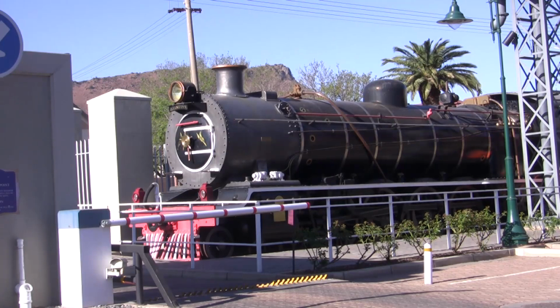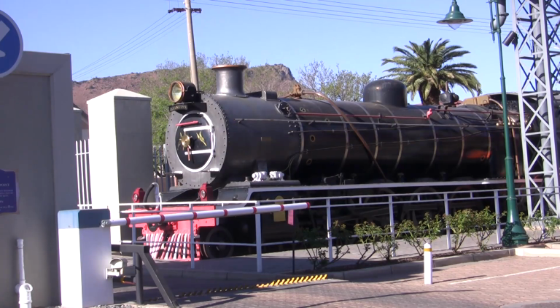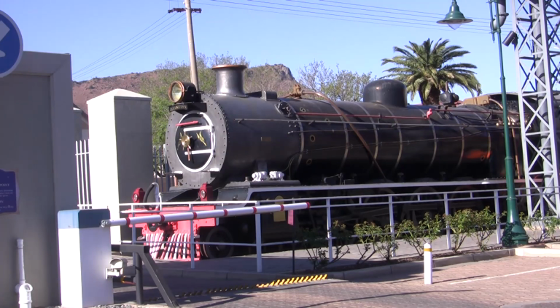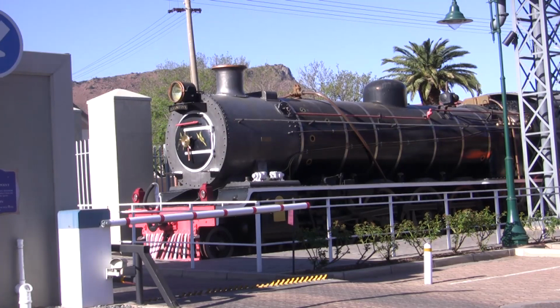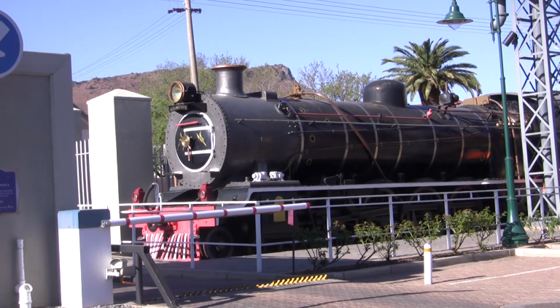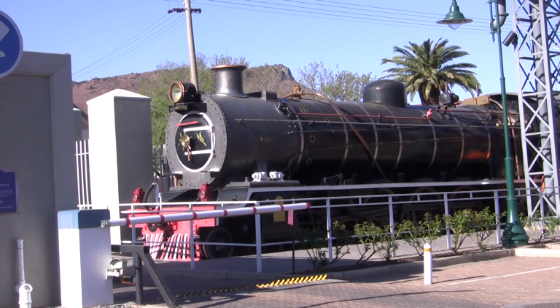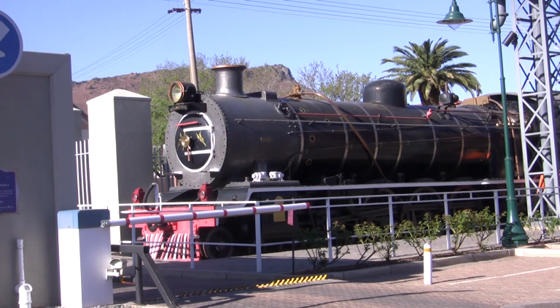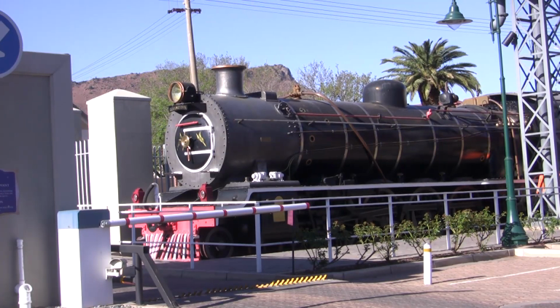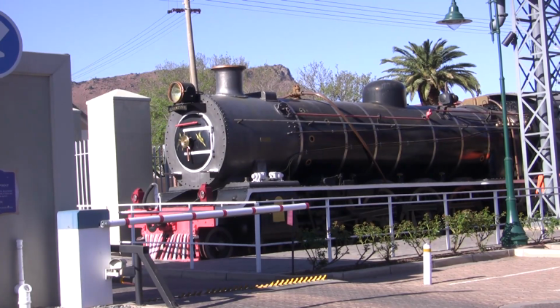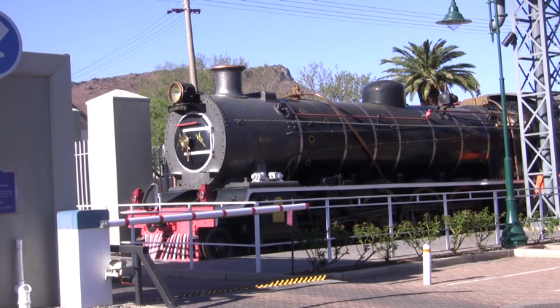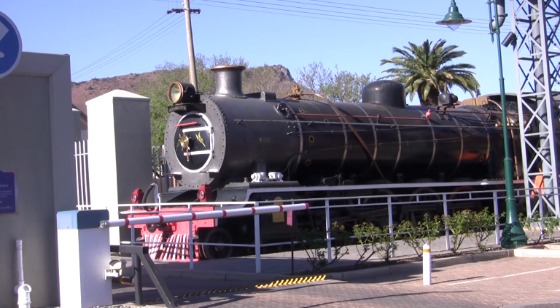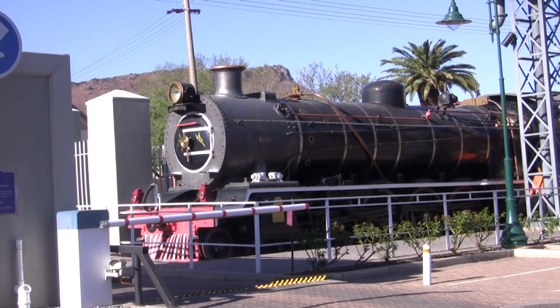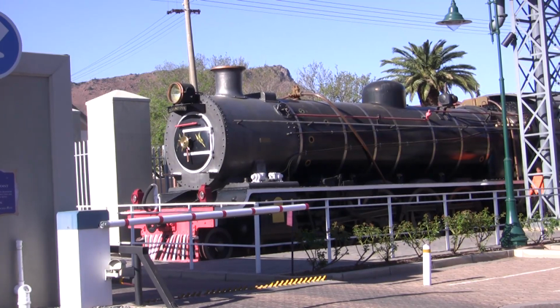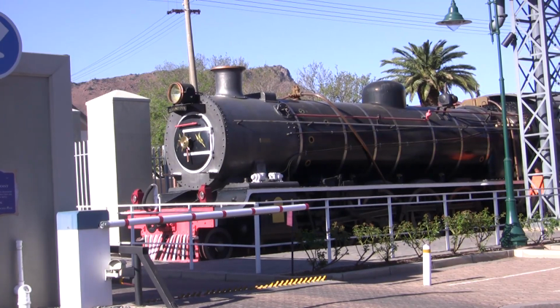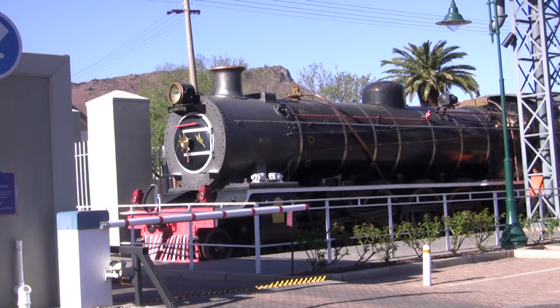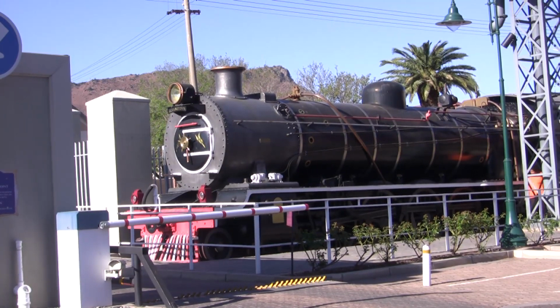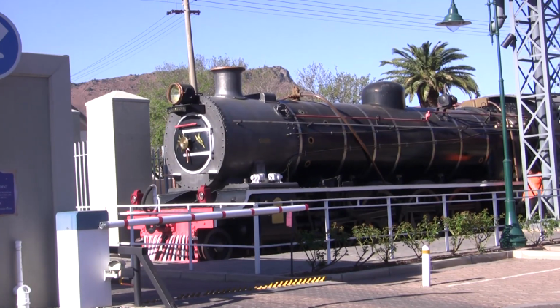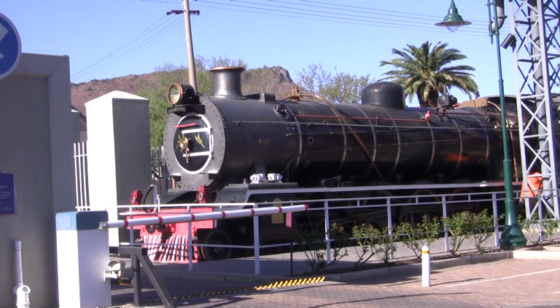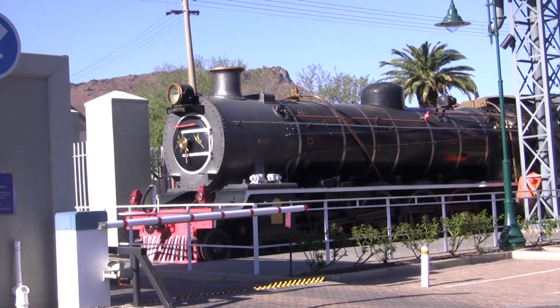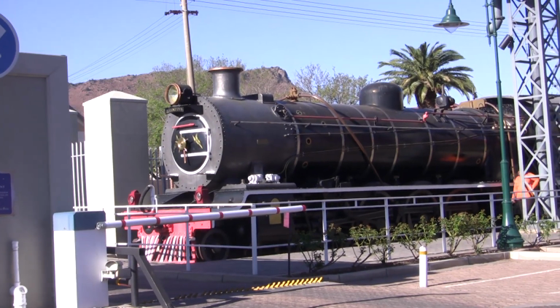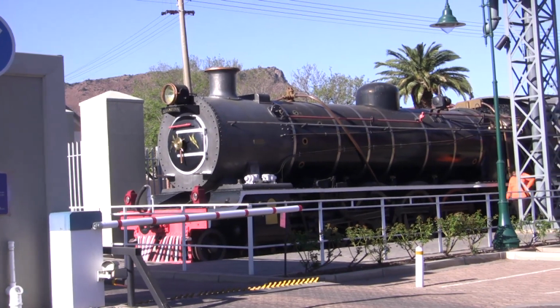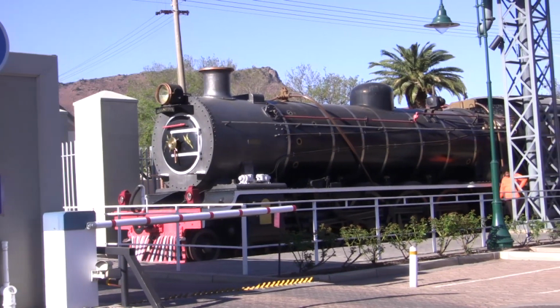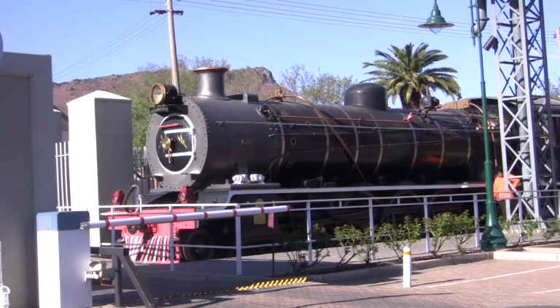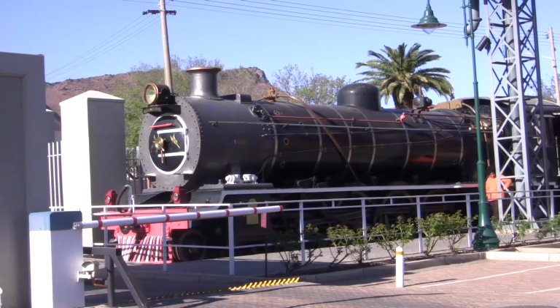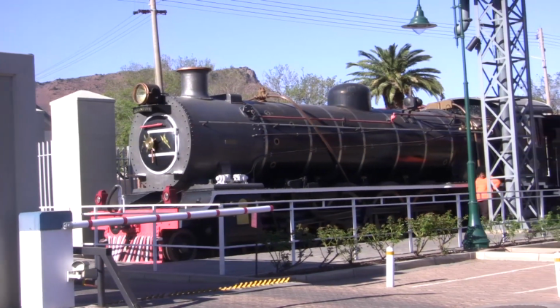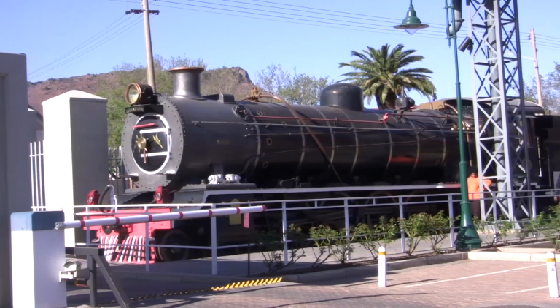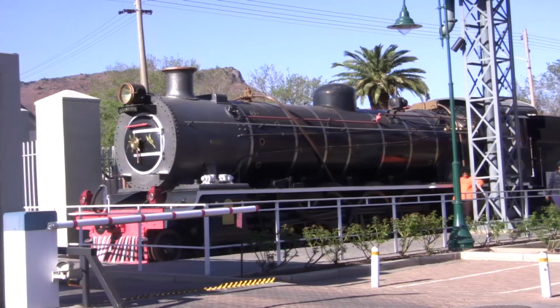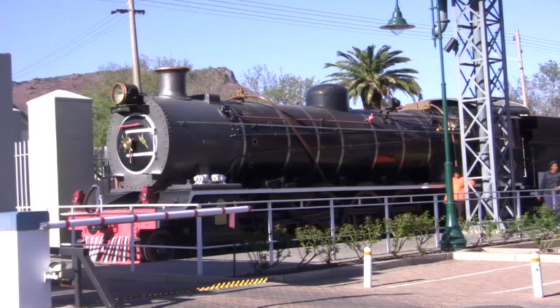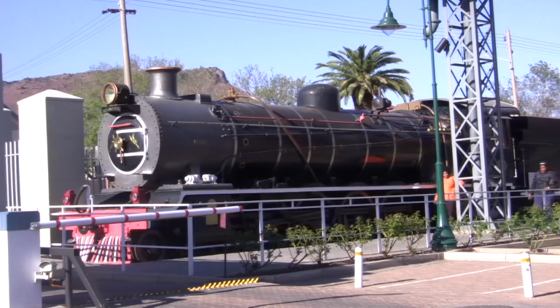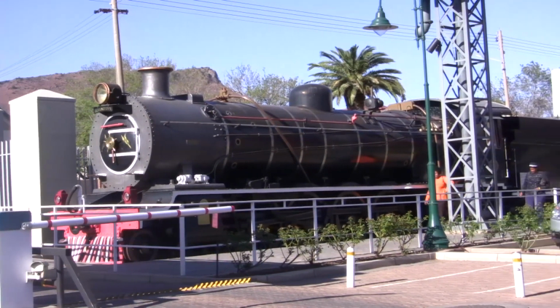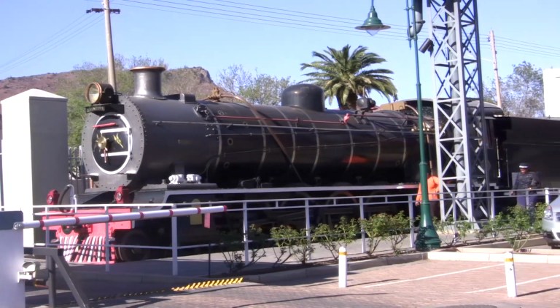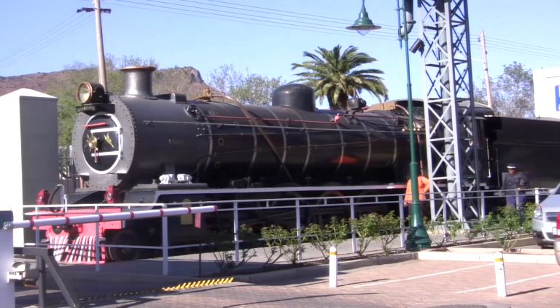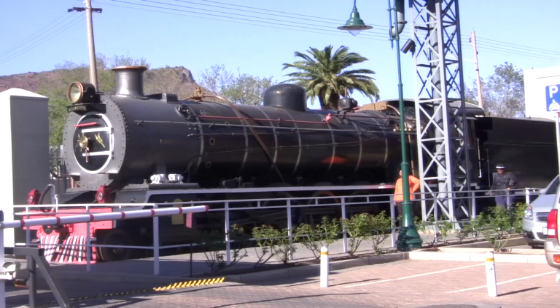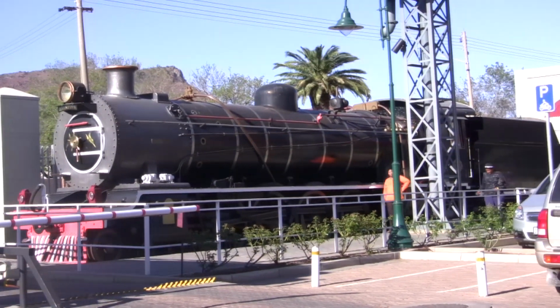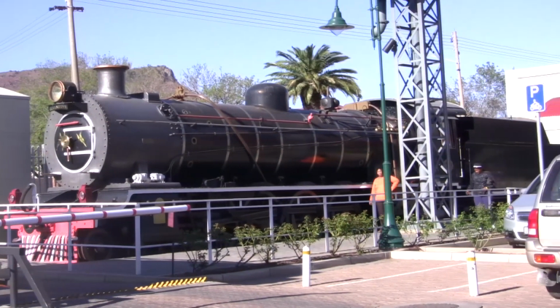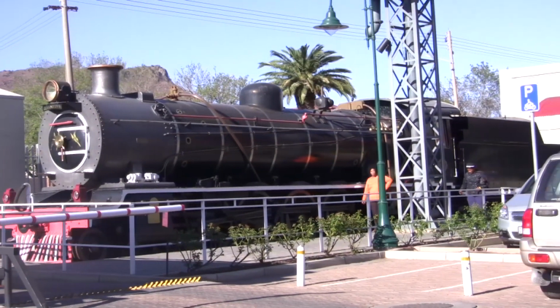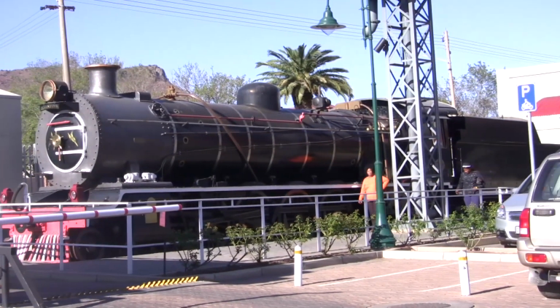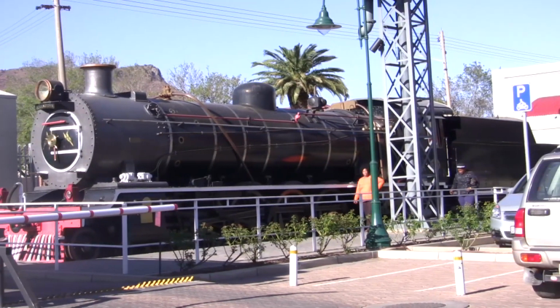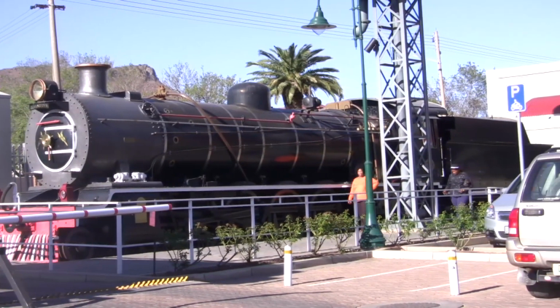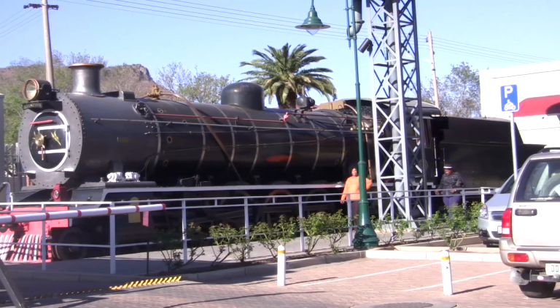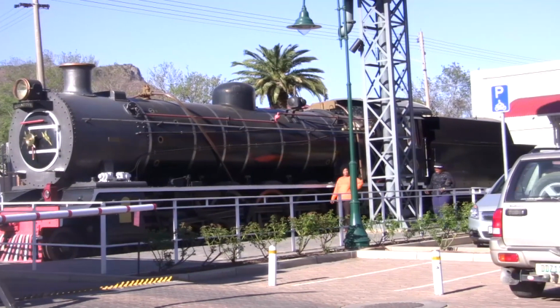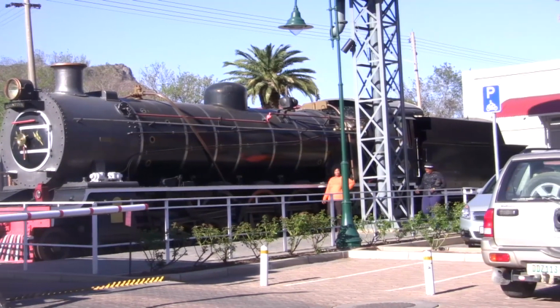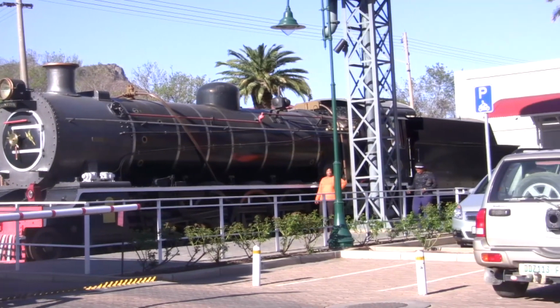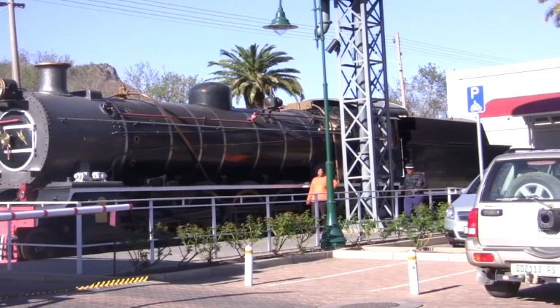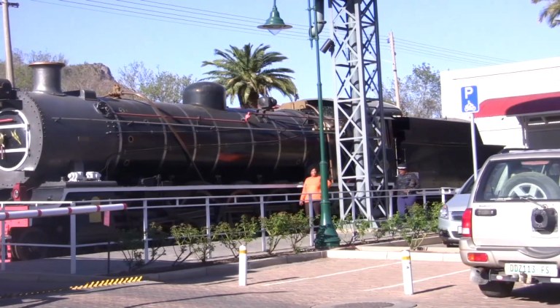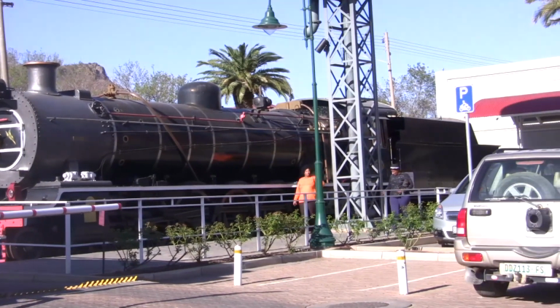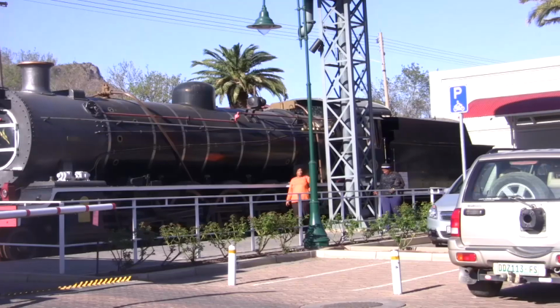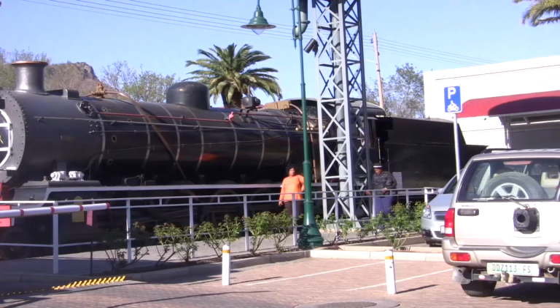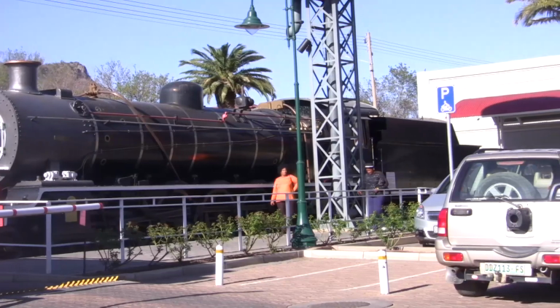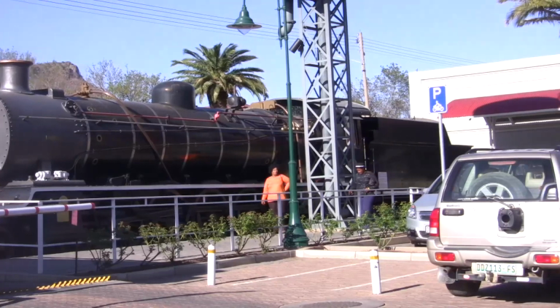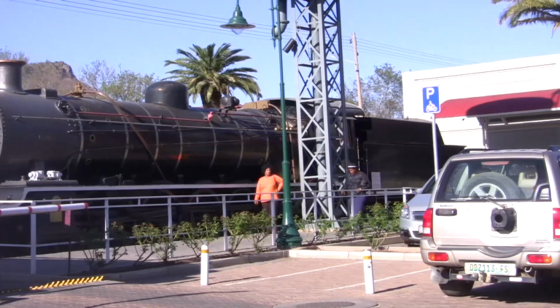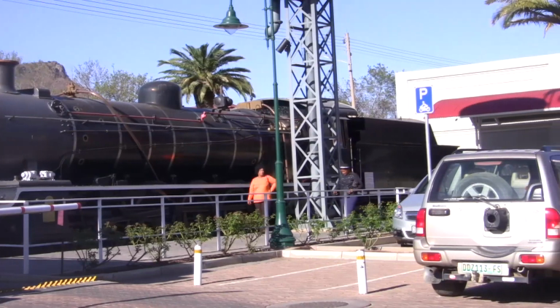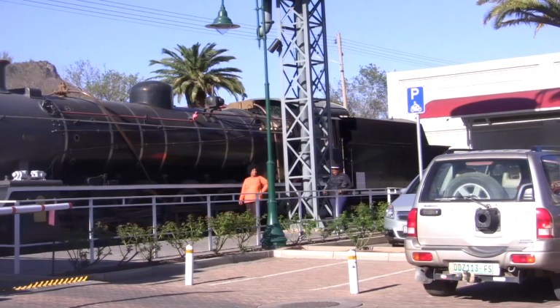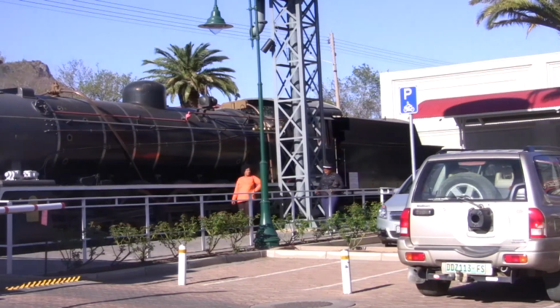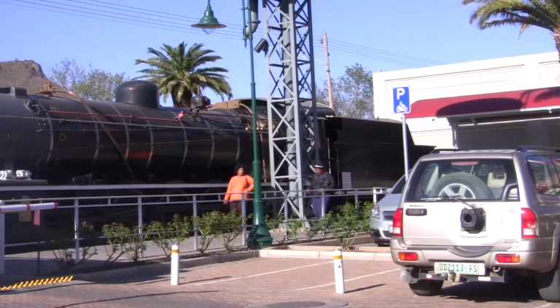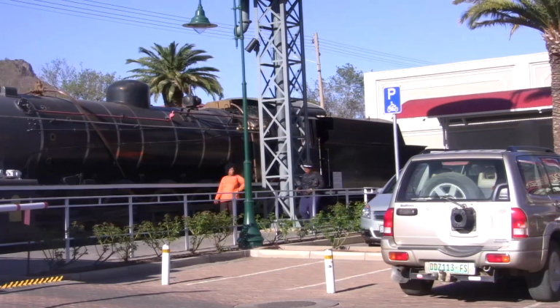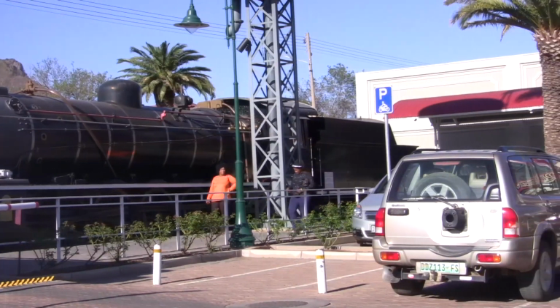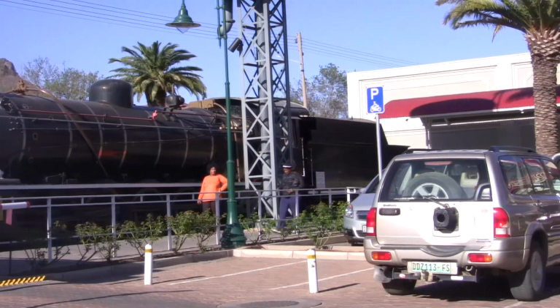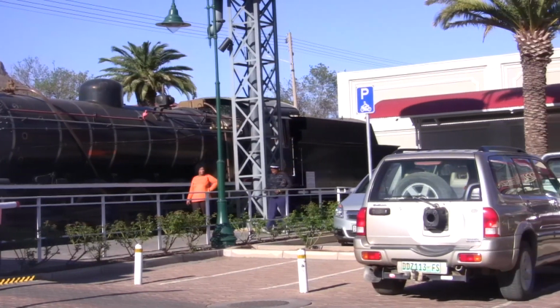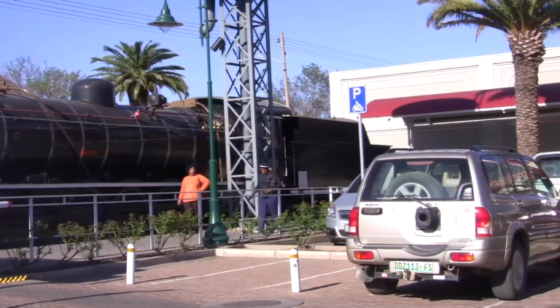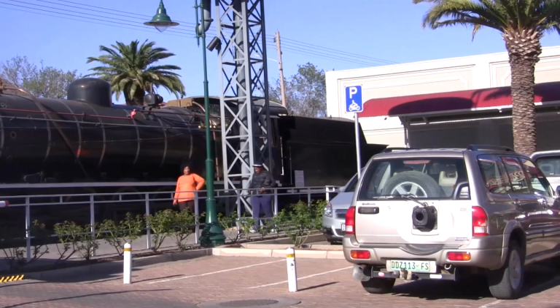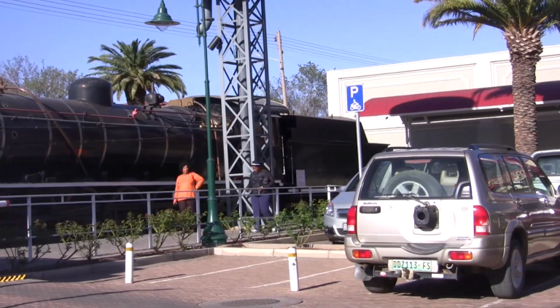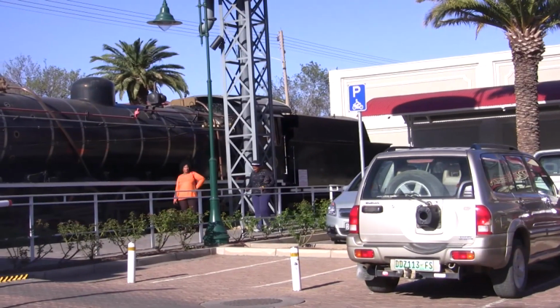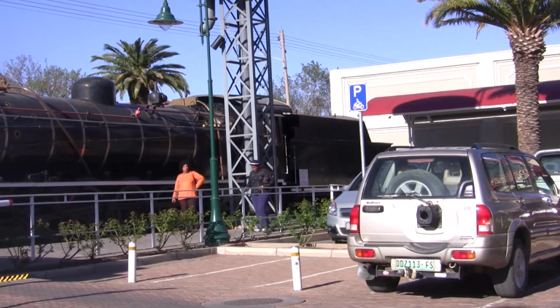The 1921 British steam engine used to pull the royal train when the royal family visited South Africa and Queenstown in 1947.